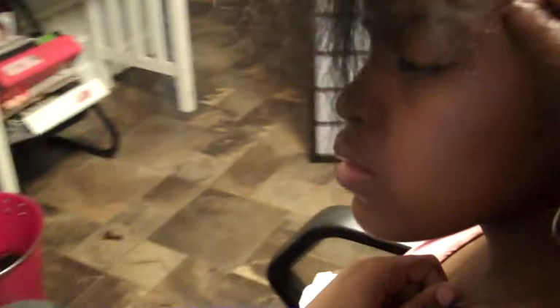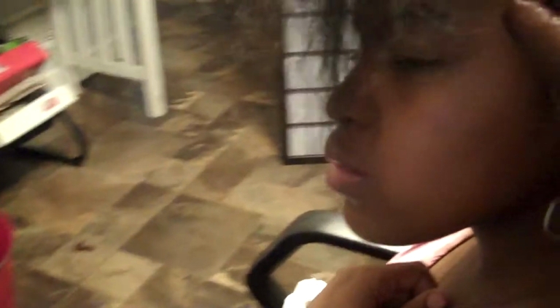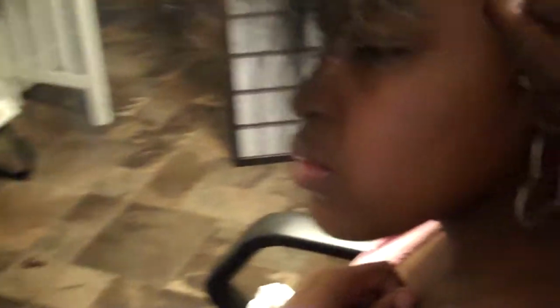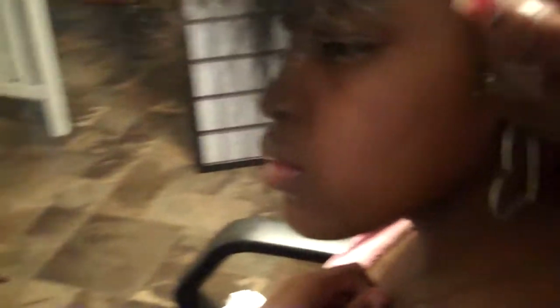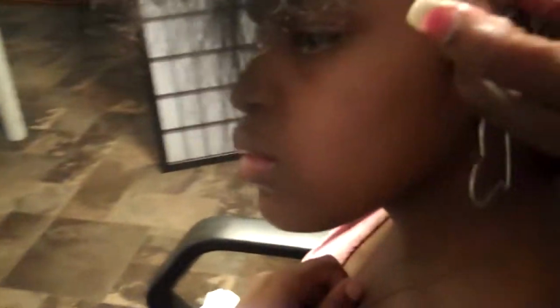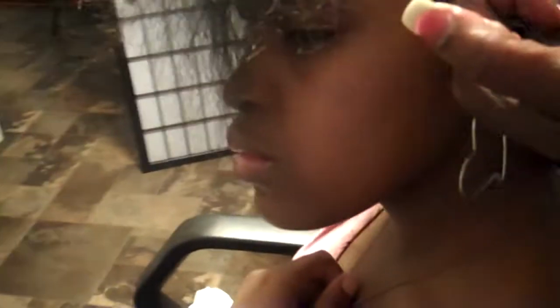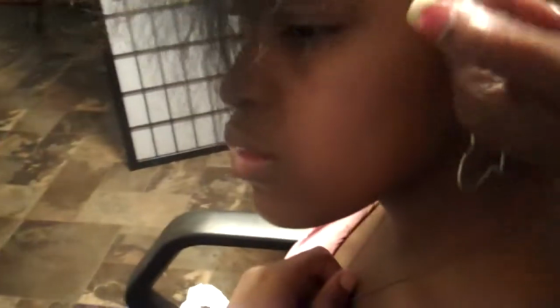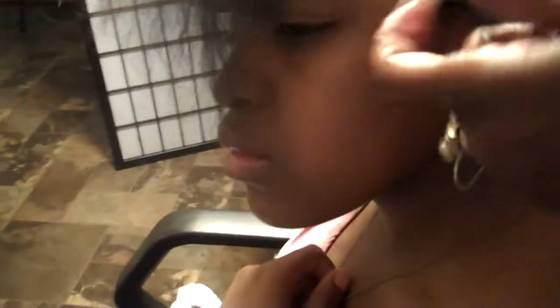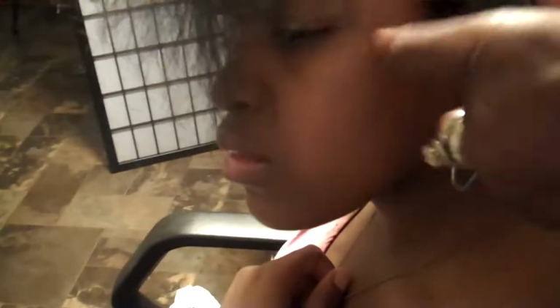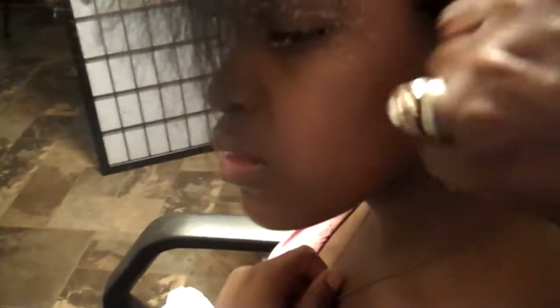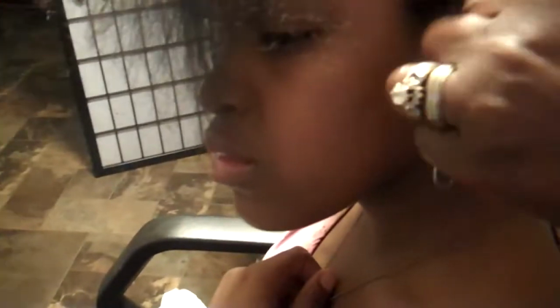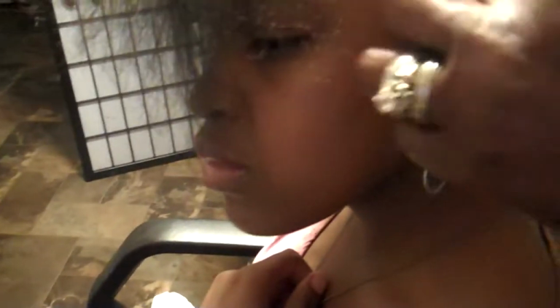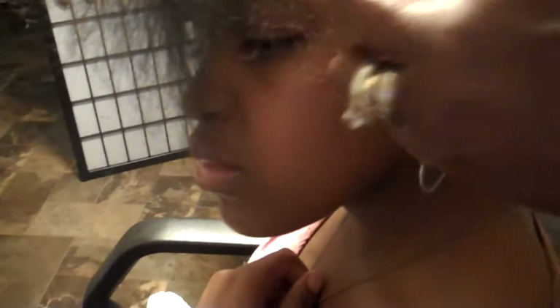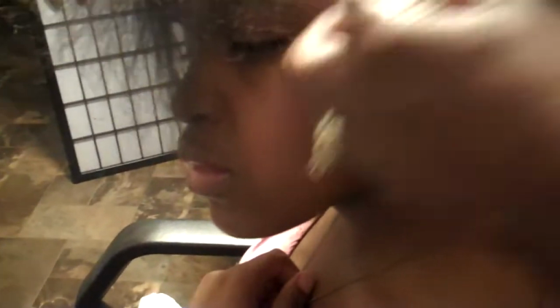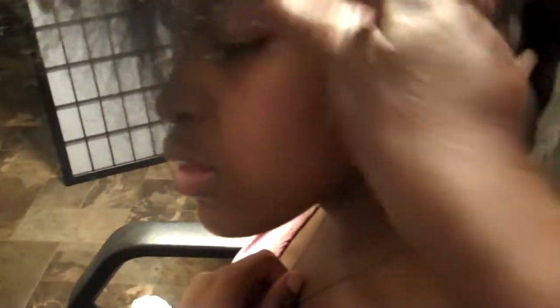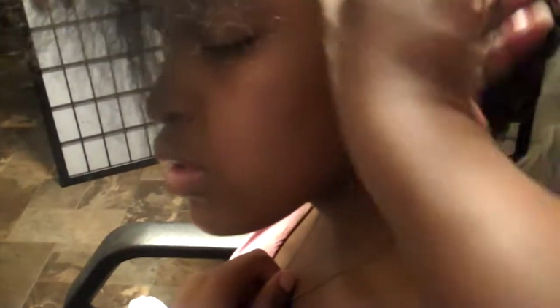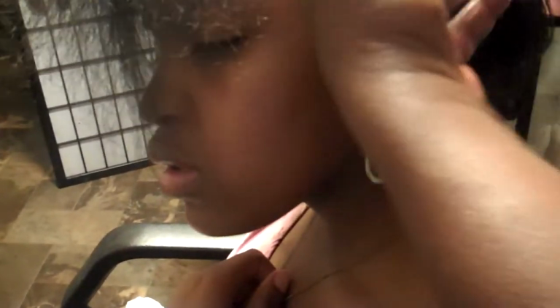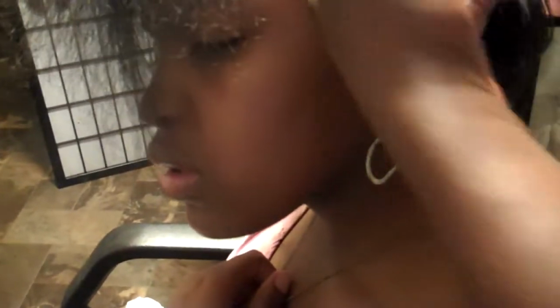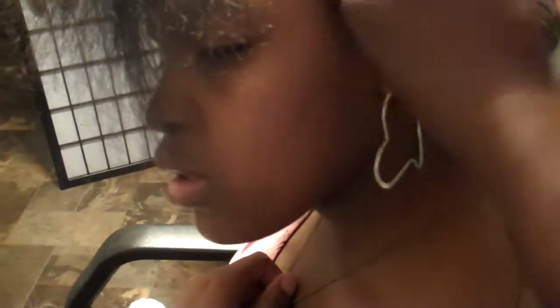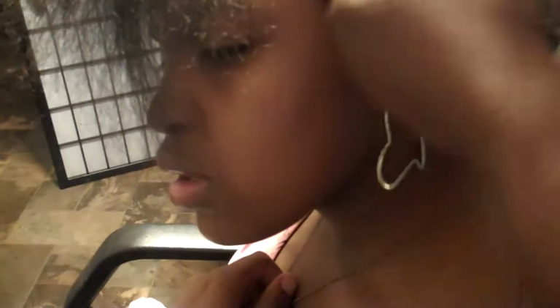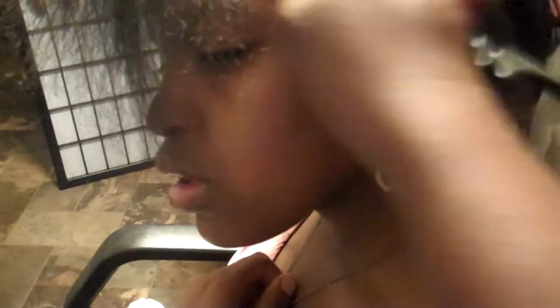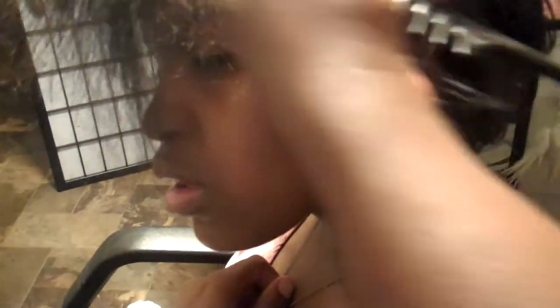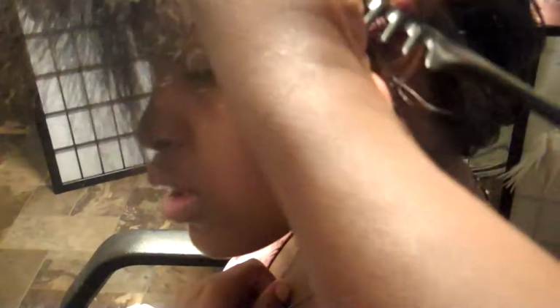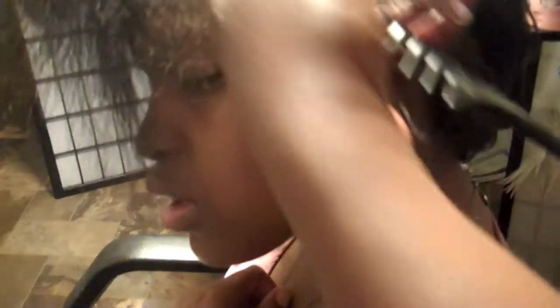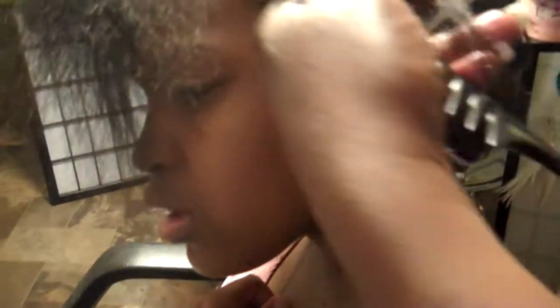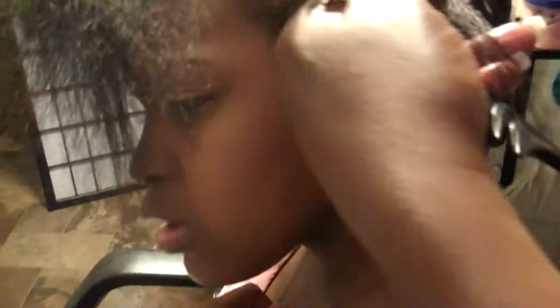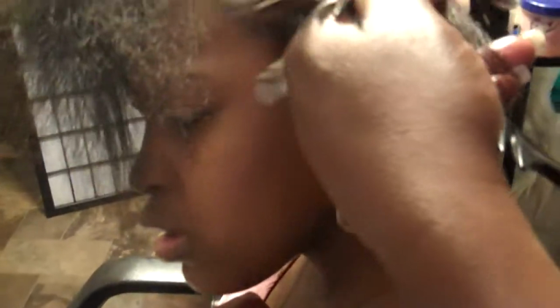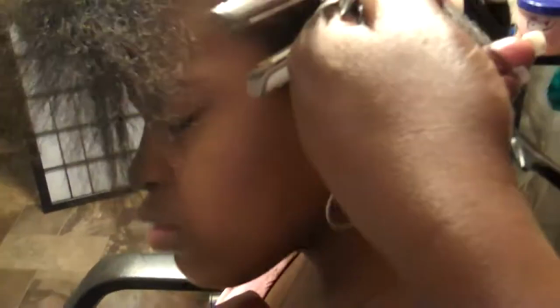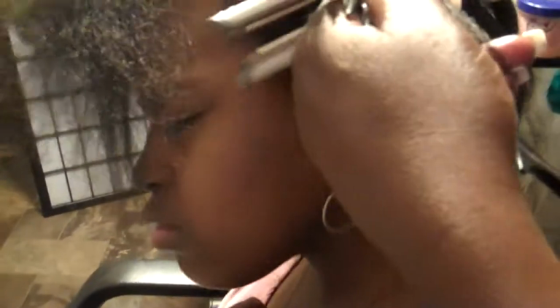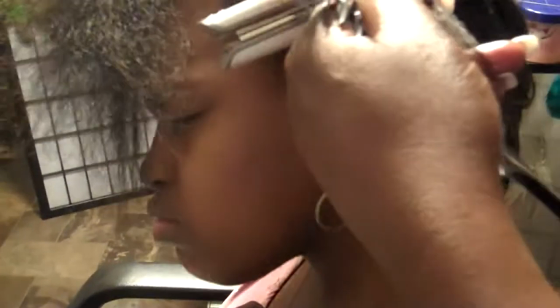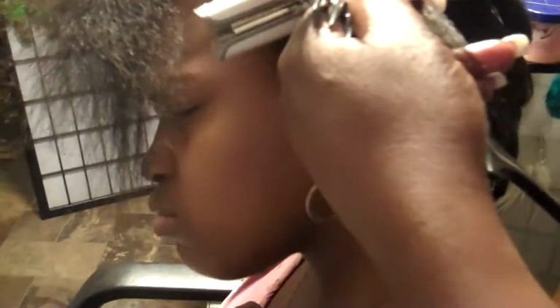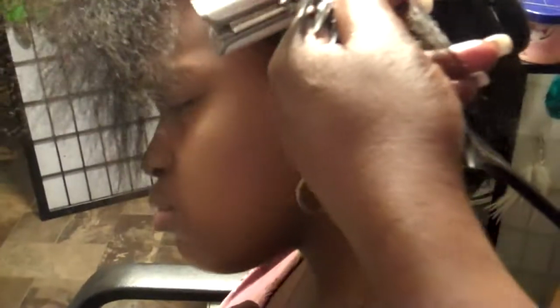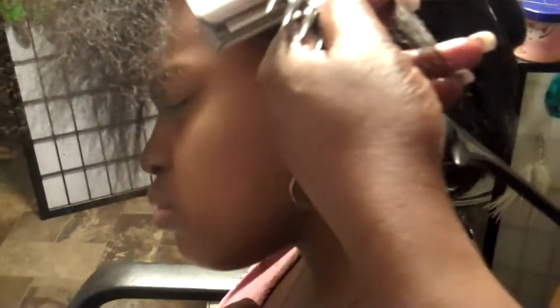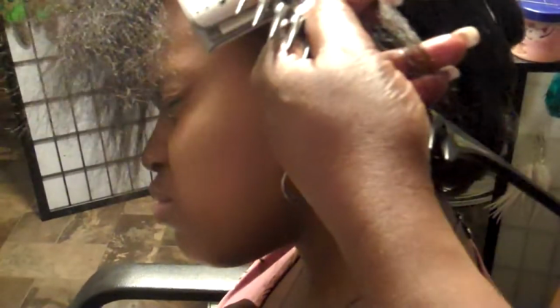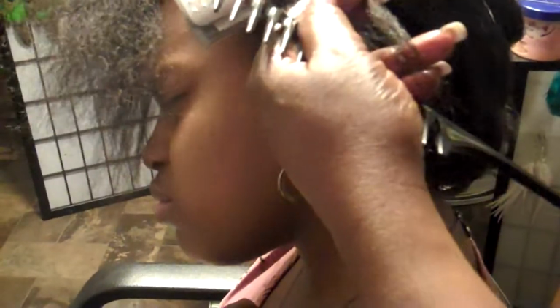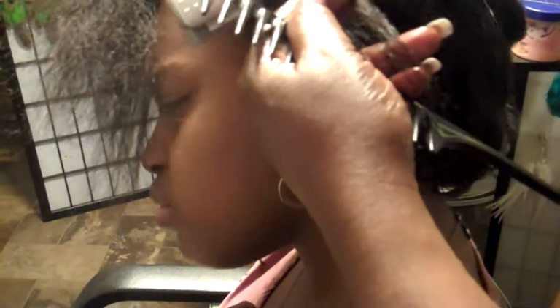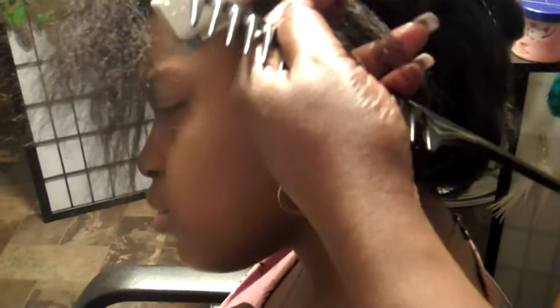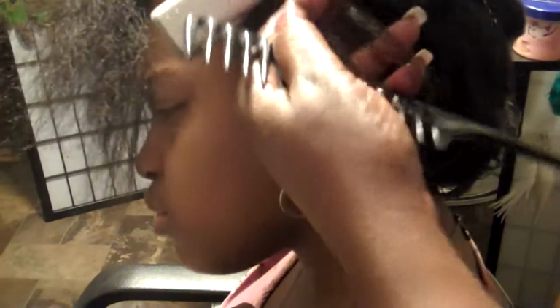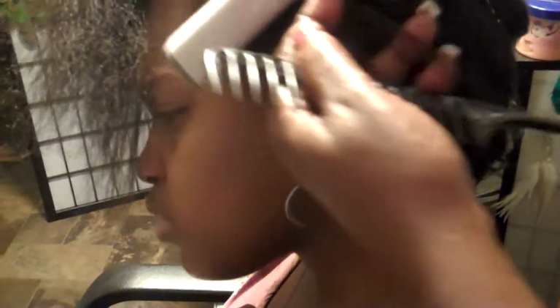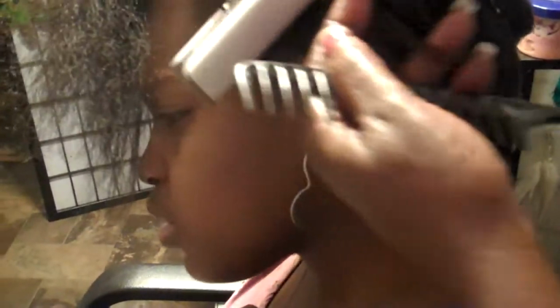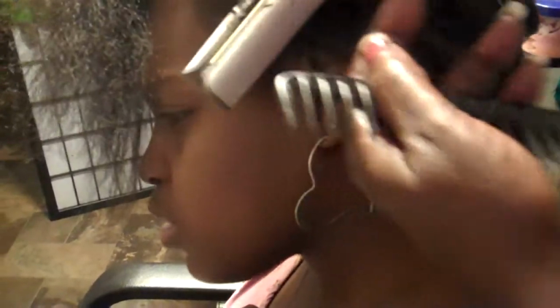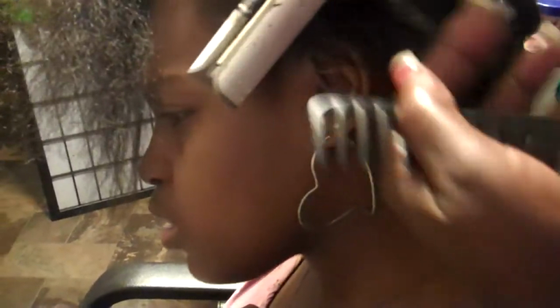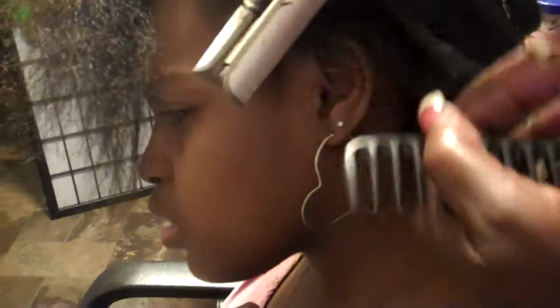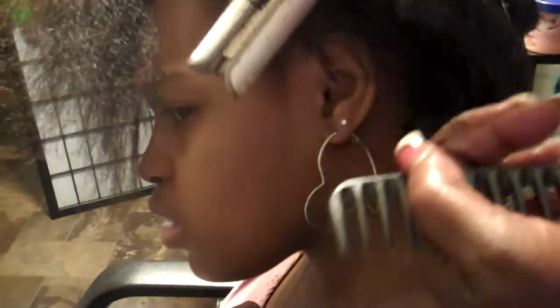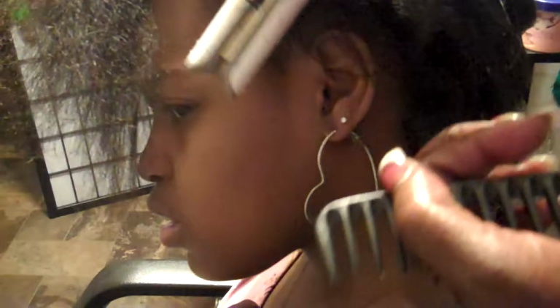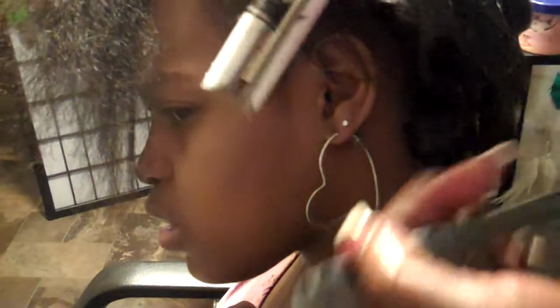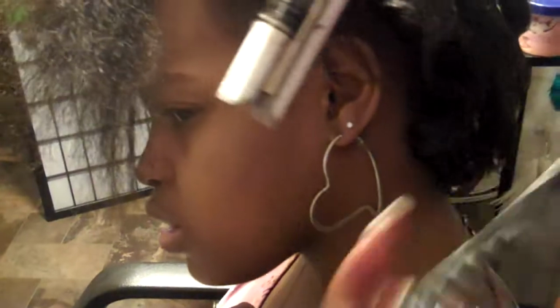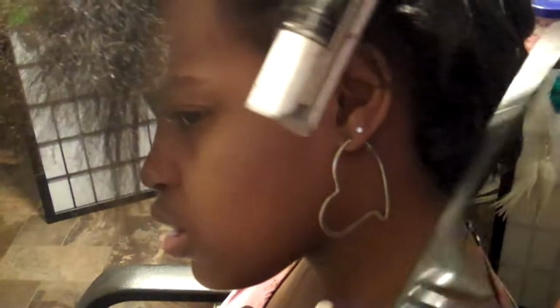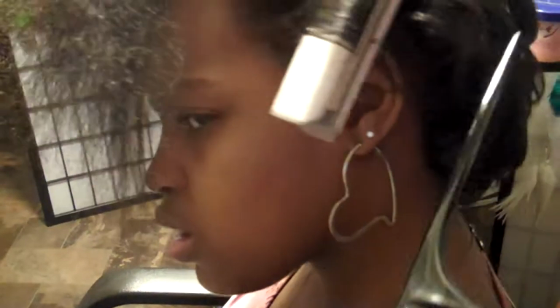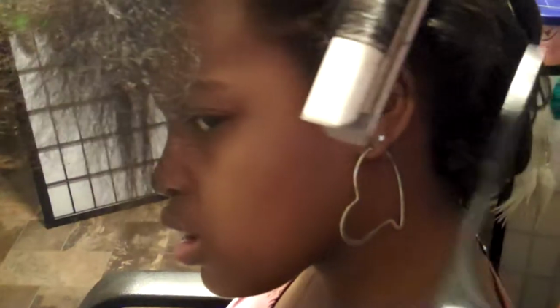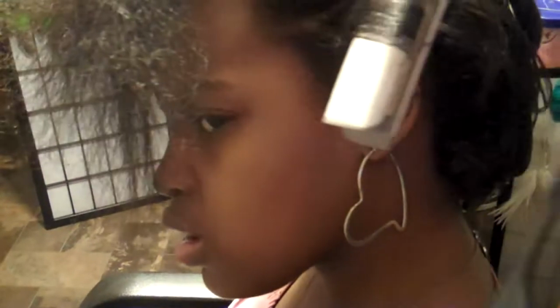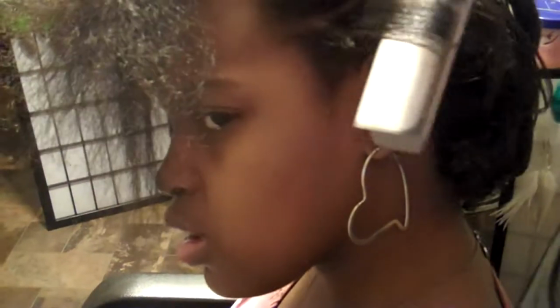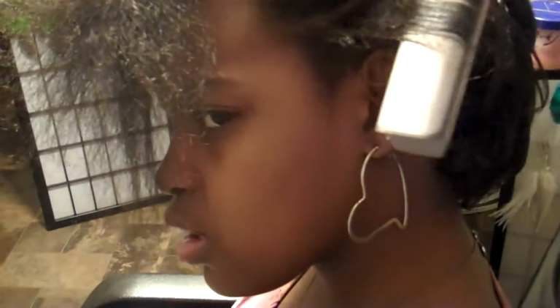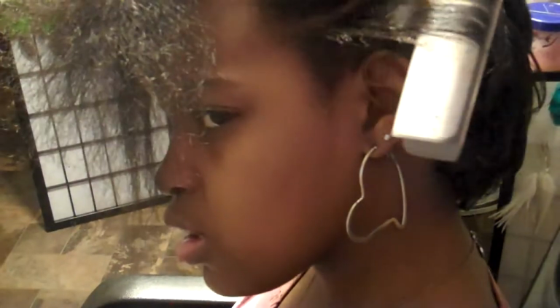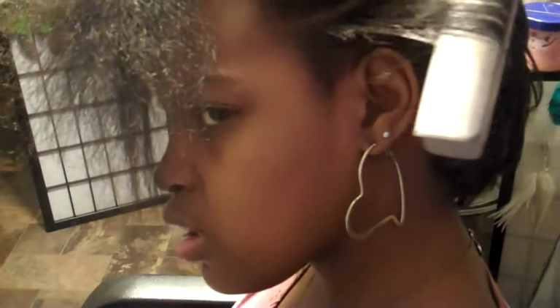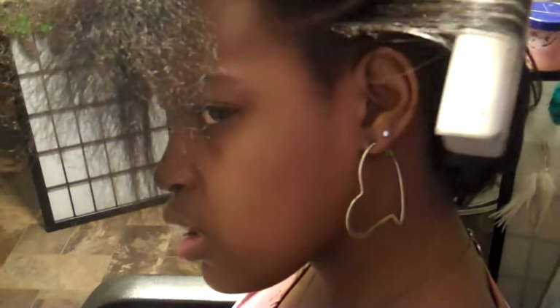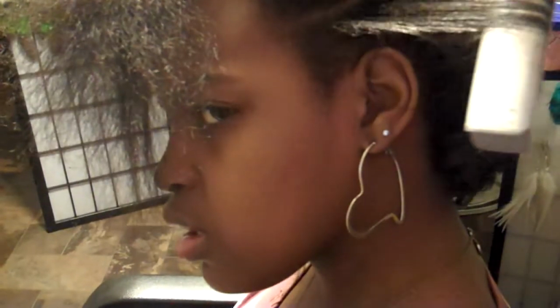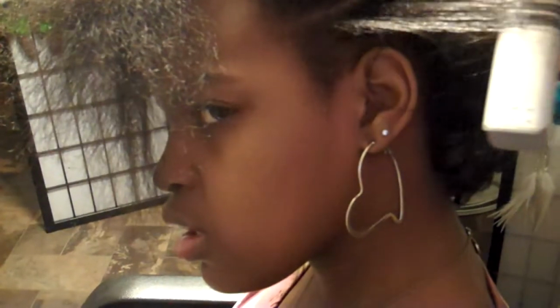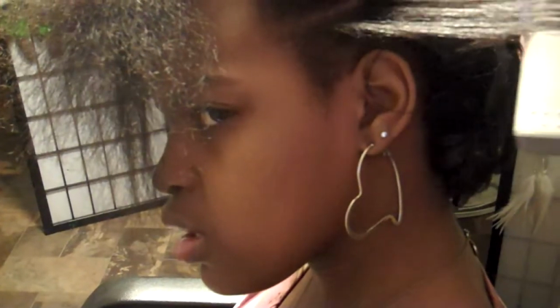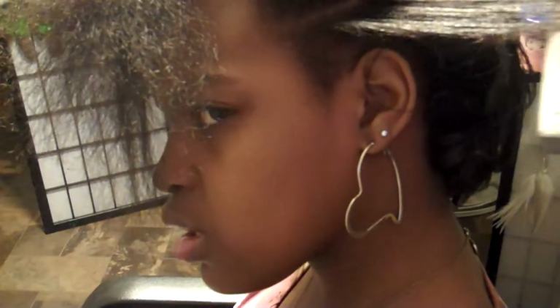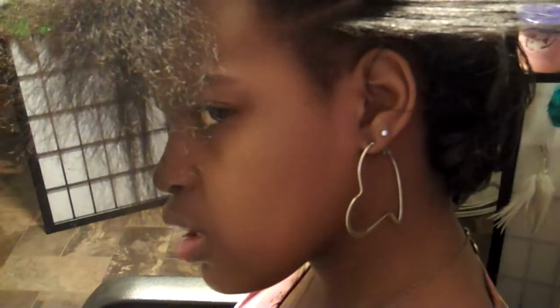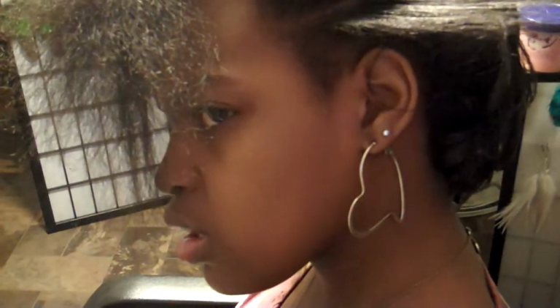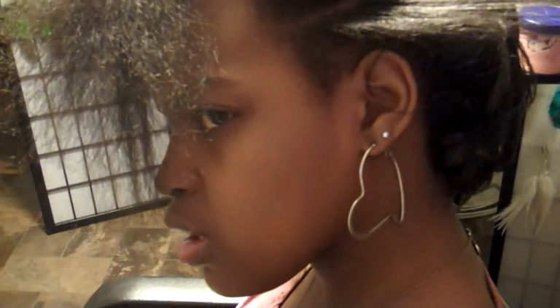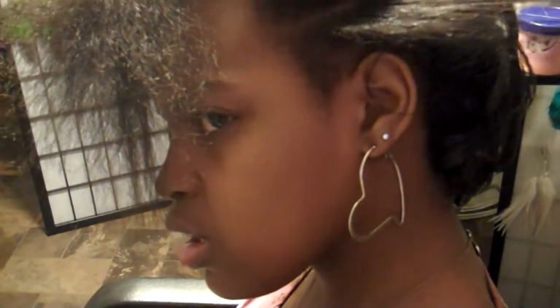Here we go — we're almost finished. We have just been pressing her hair for only eight minutes and we are almost finished.